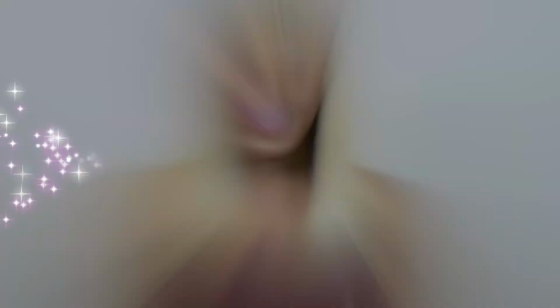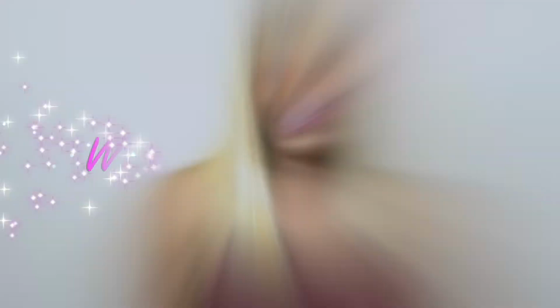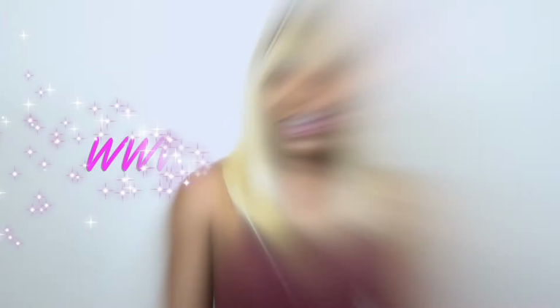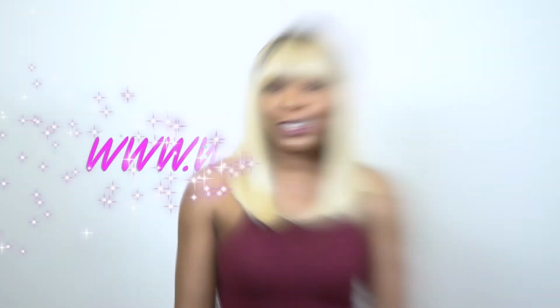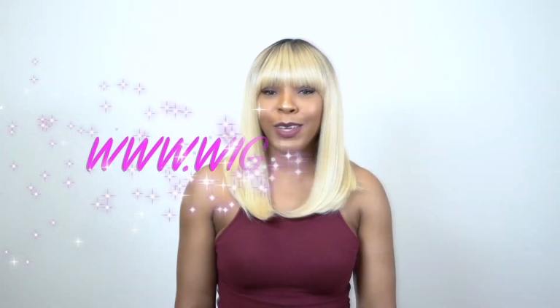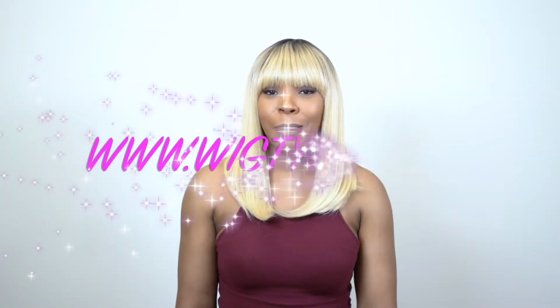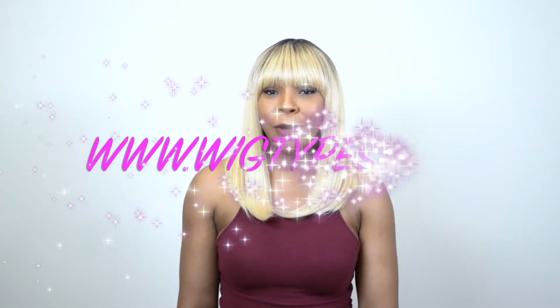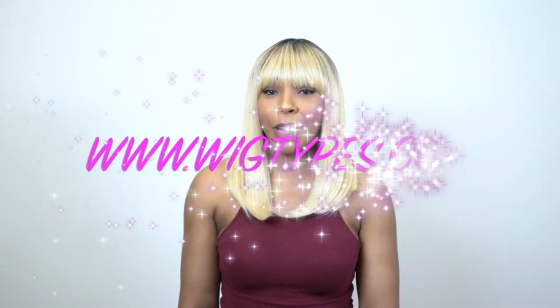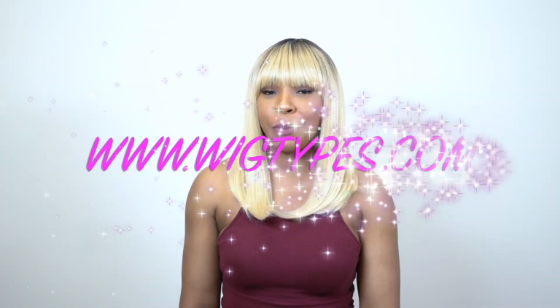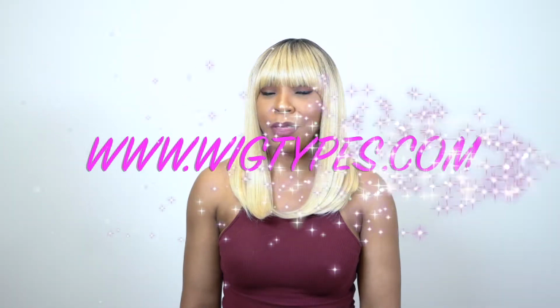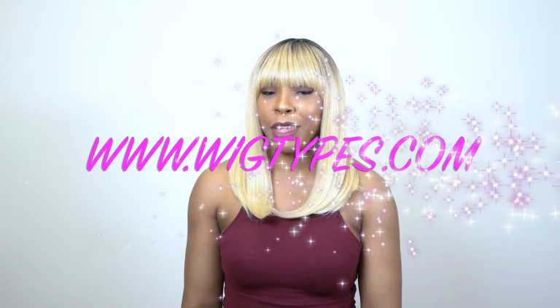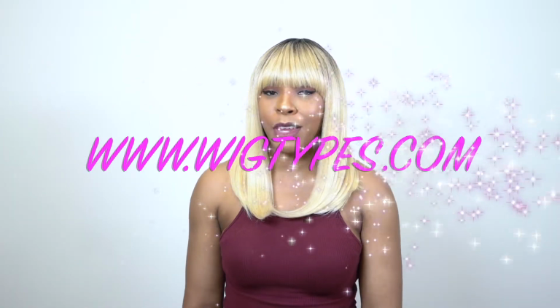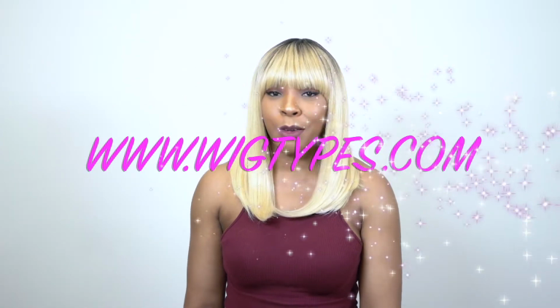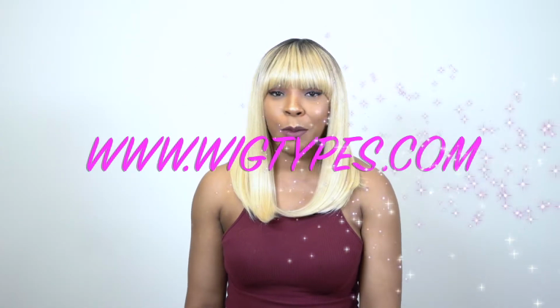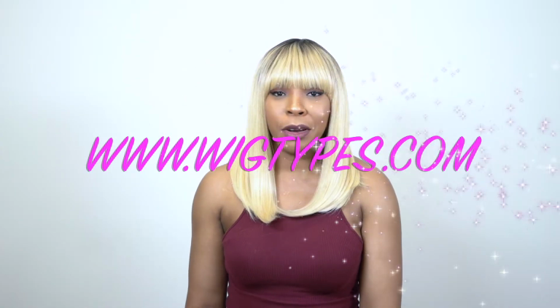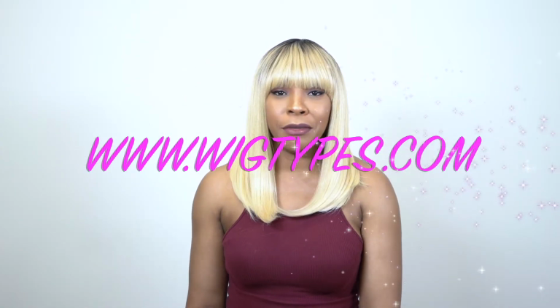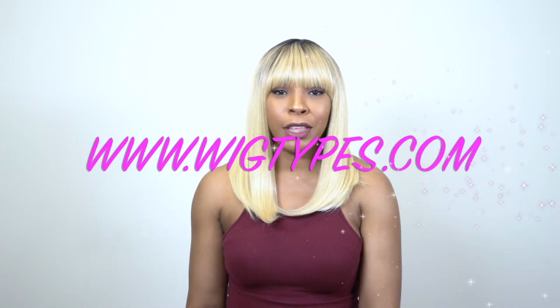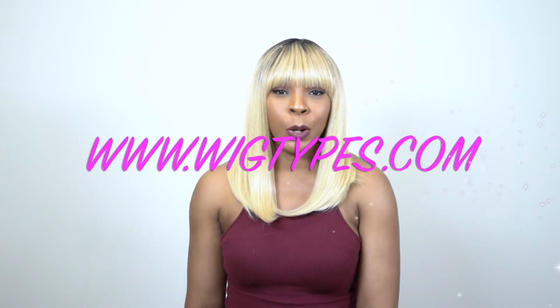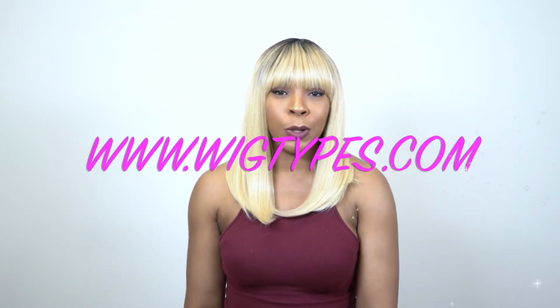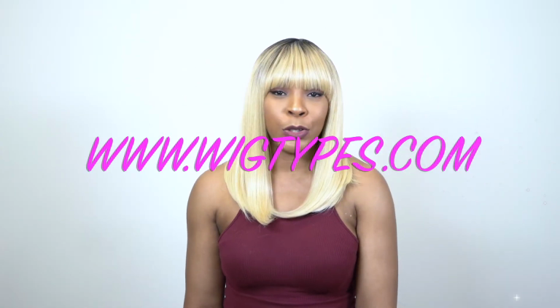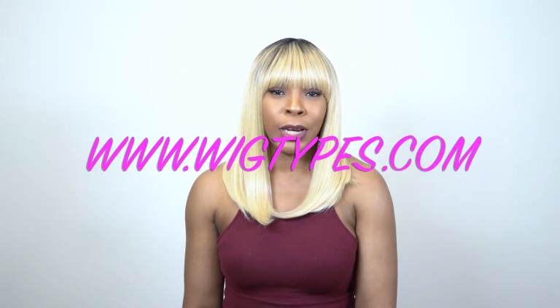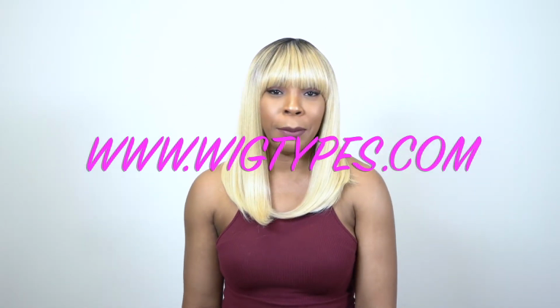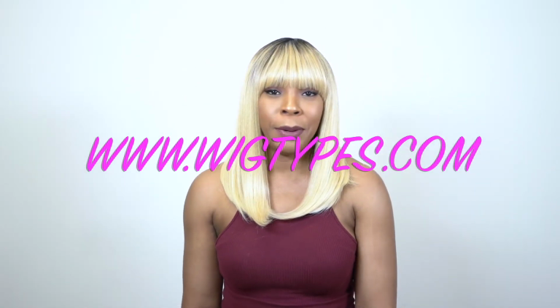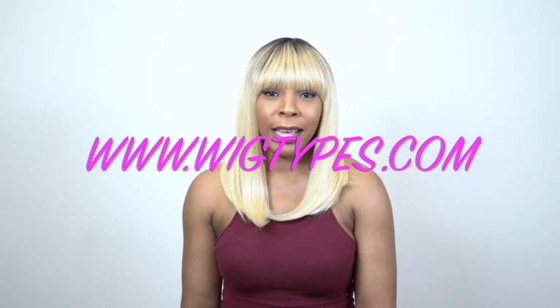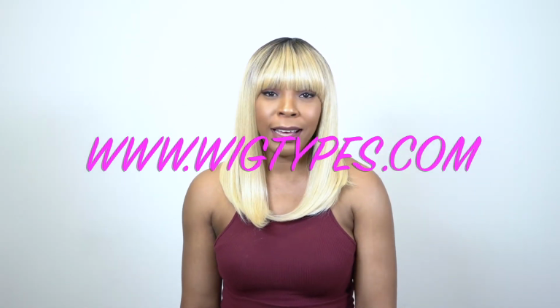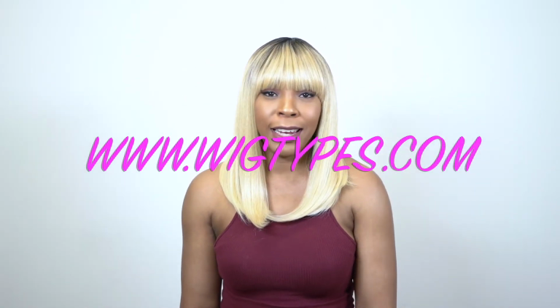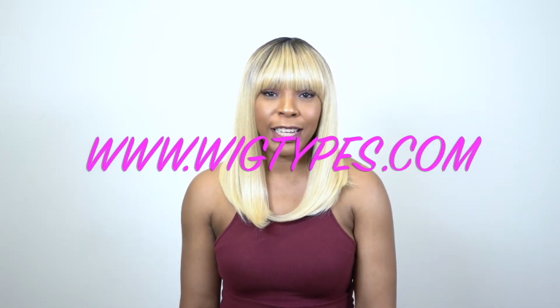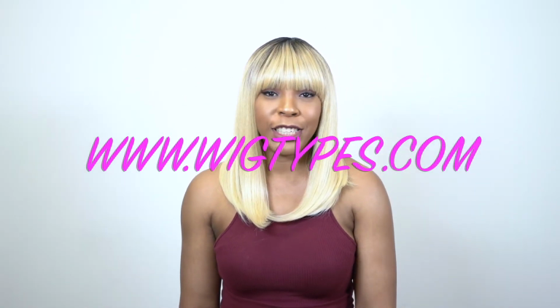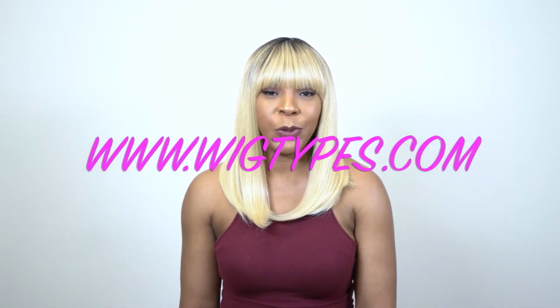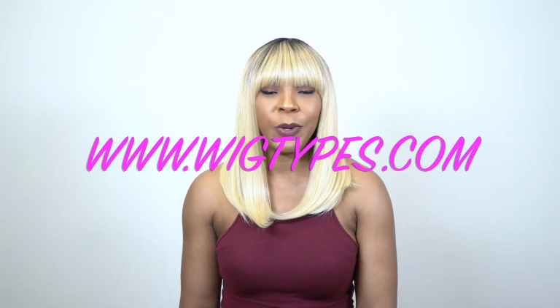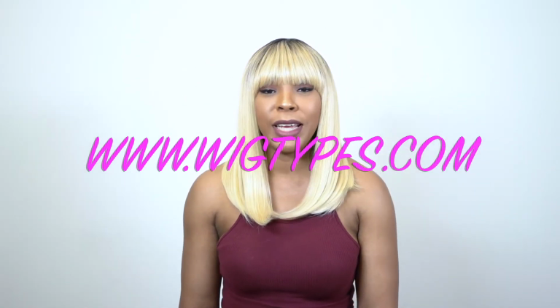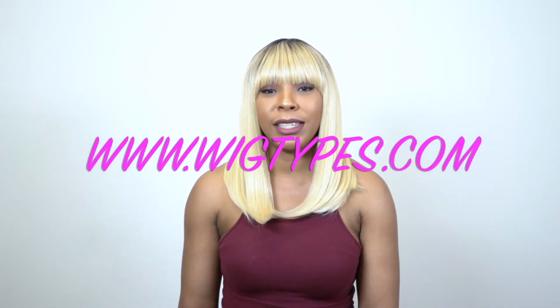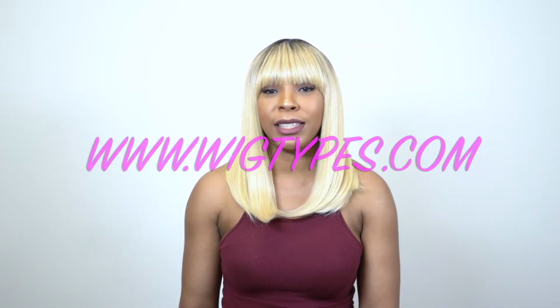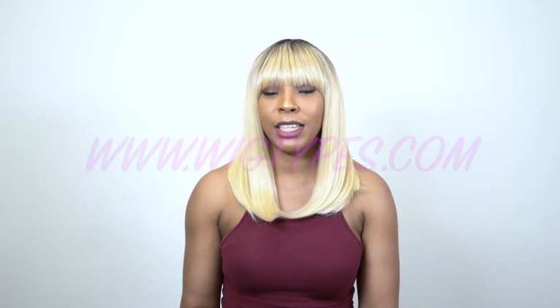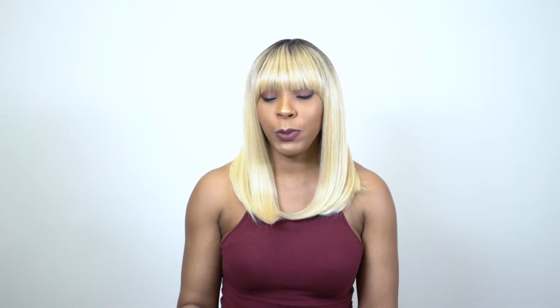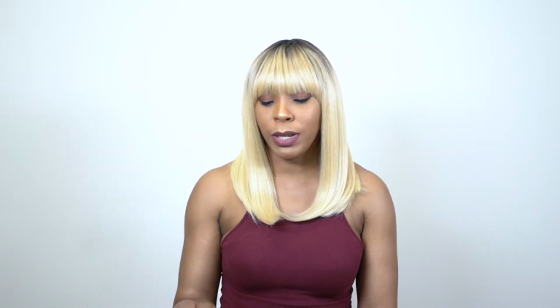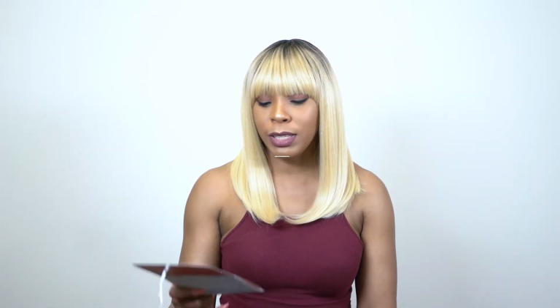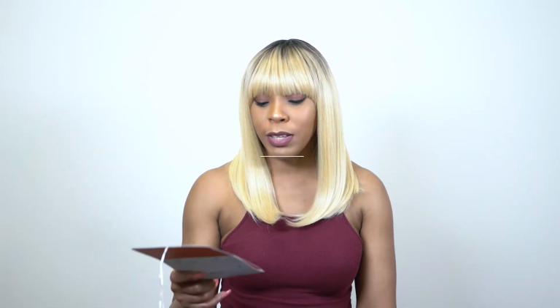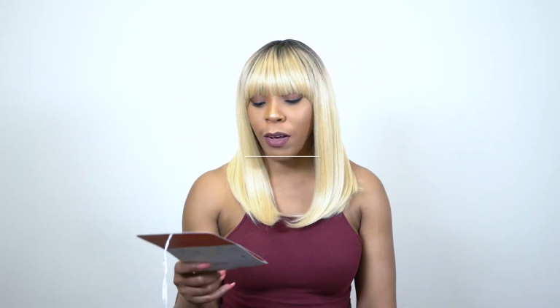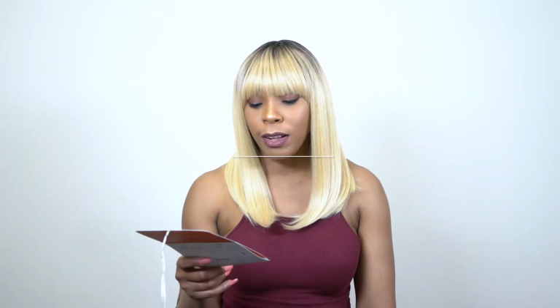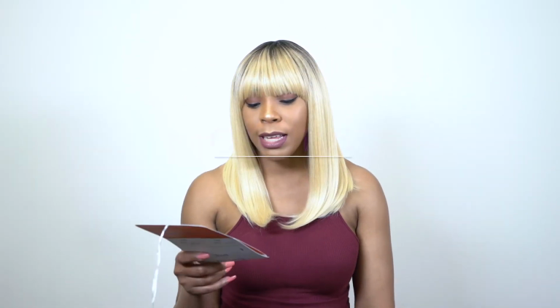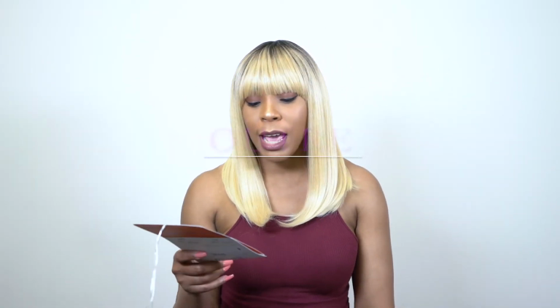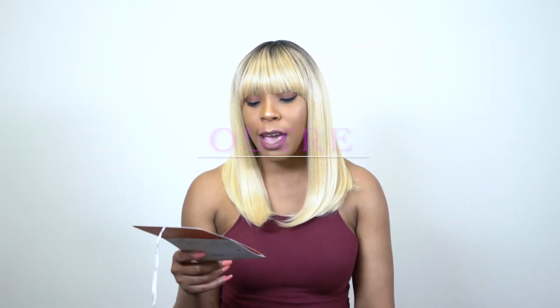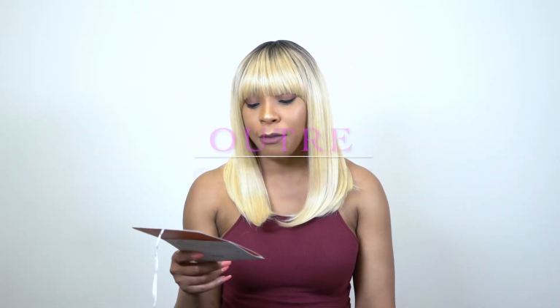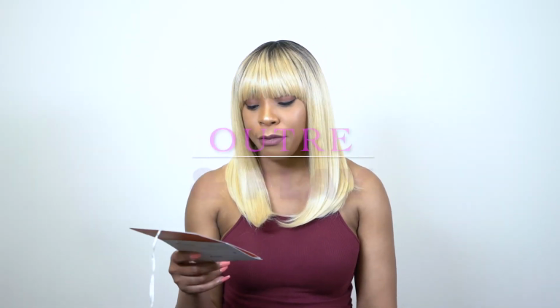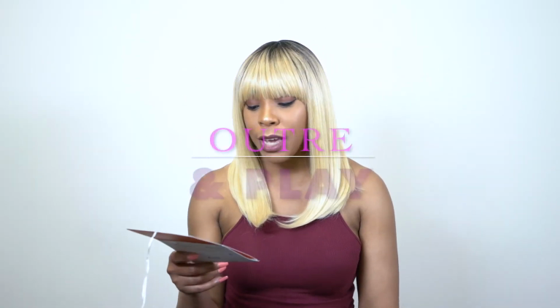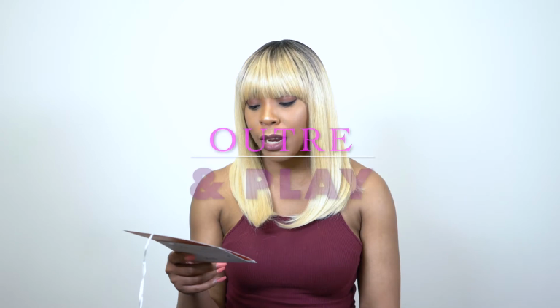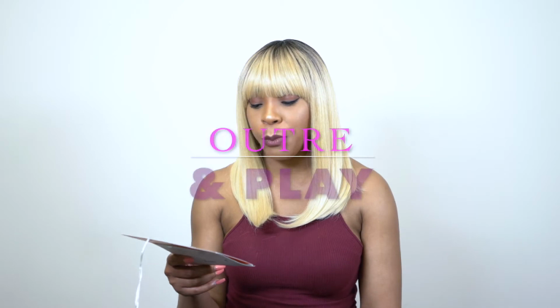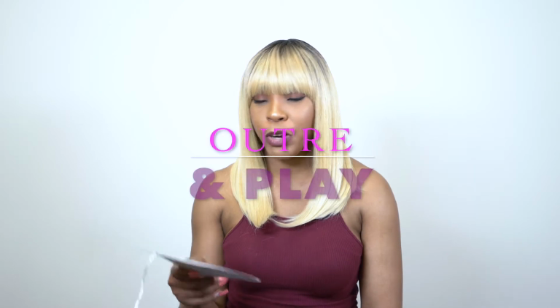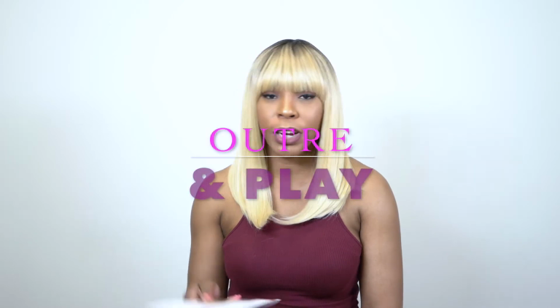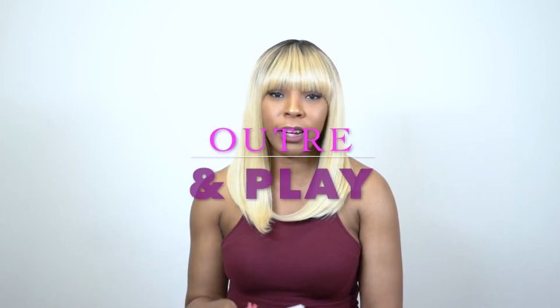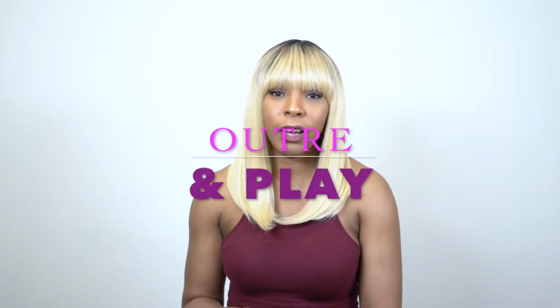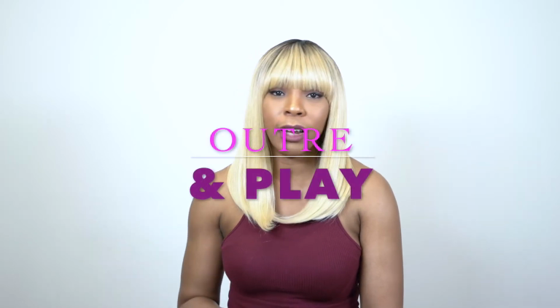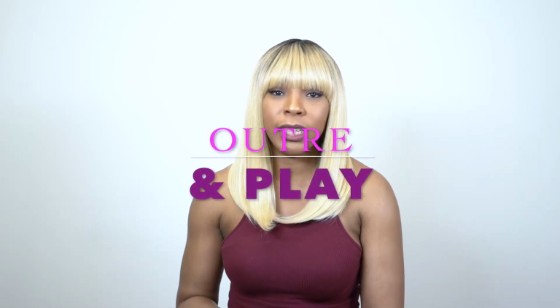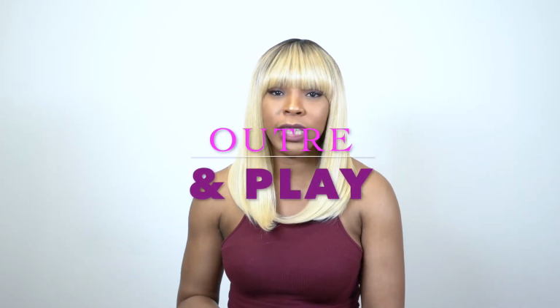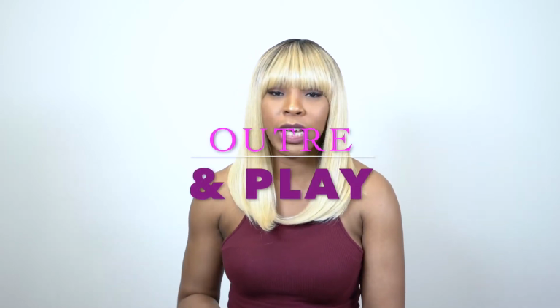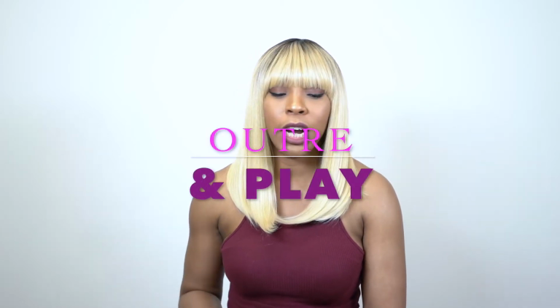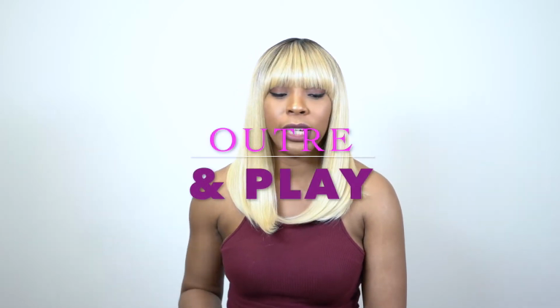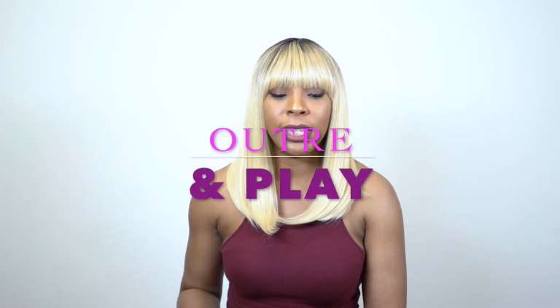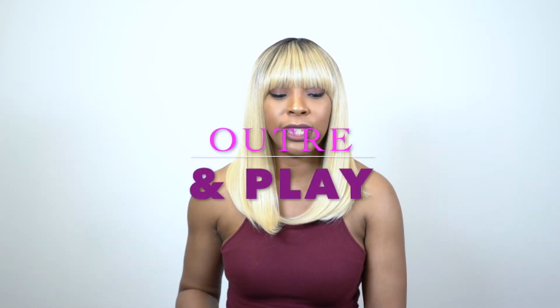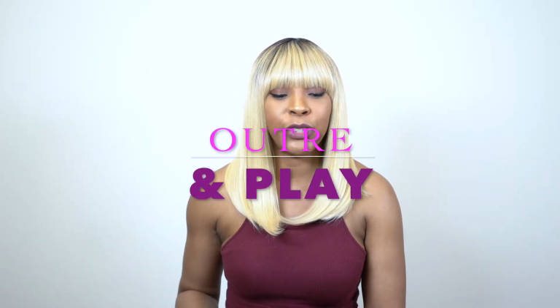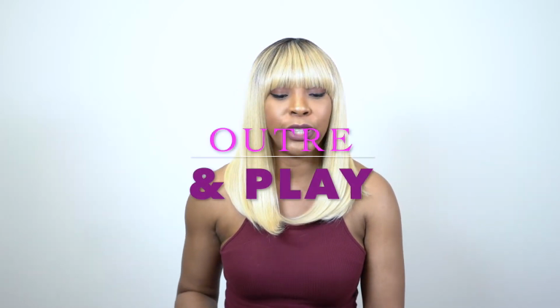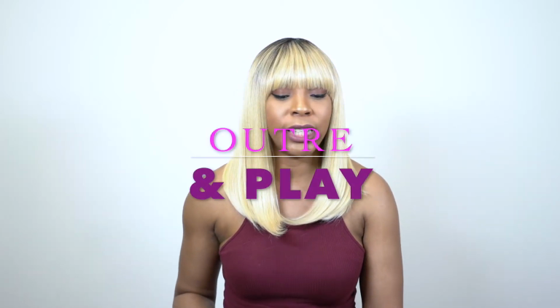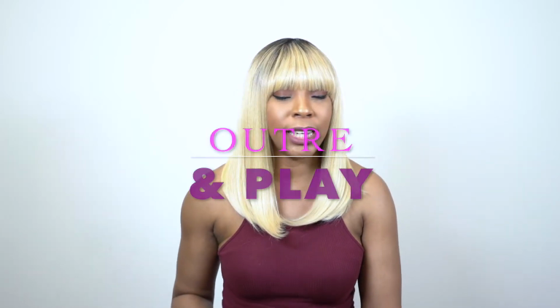Hey guys! I'm back with another one of the Outre and Play collection wigs. This one is called Effie and I'm wearing the color DR613.